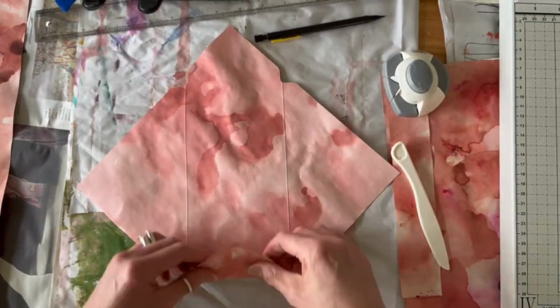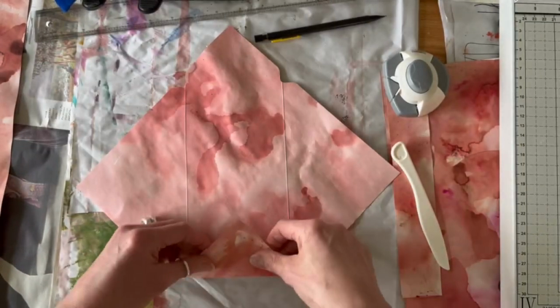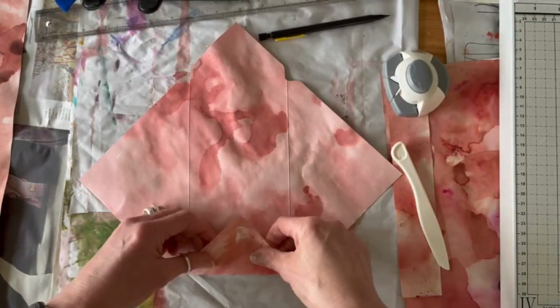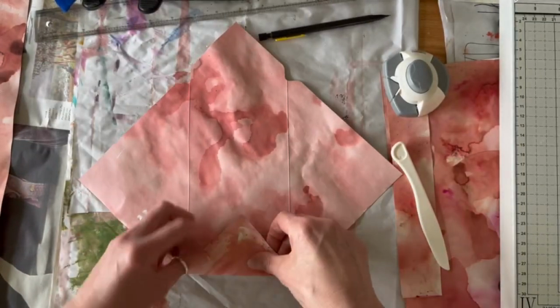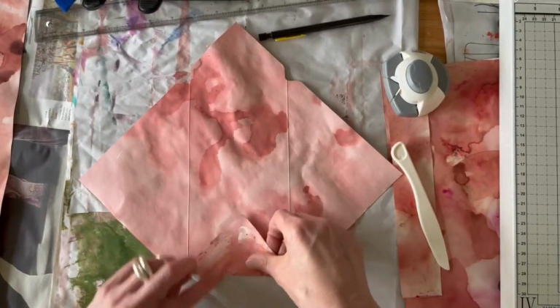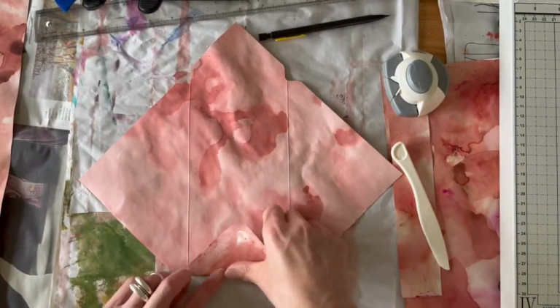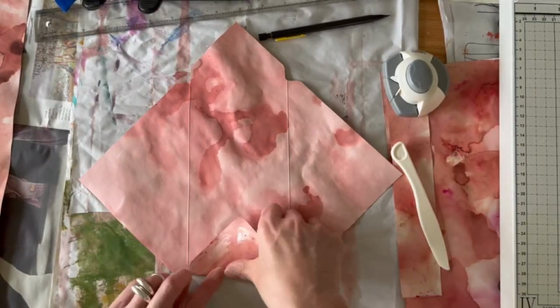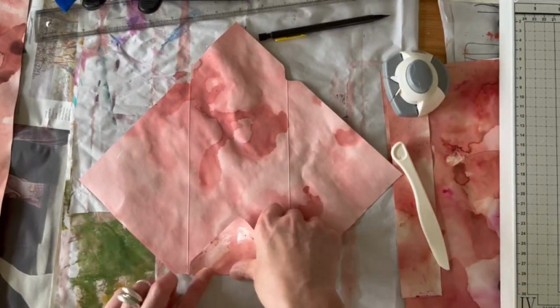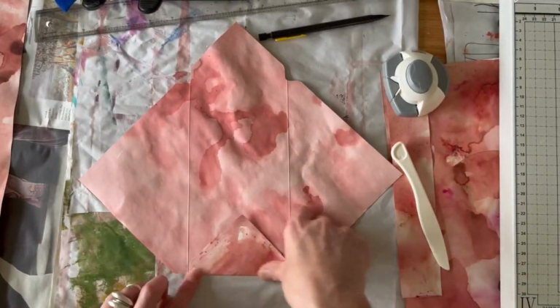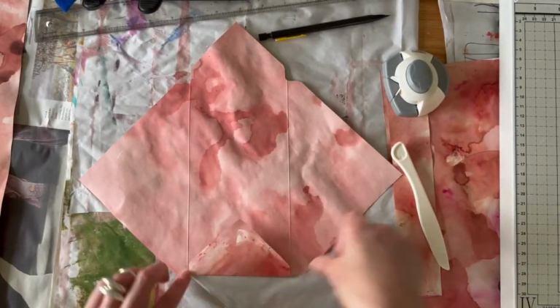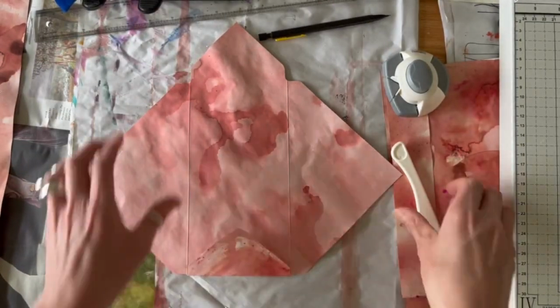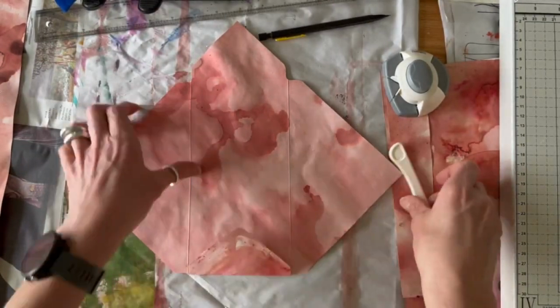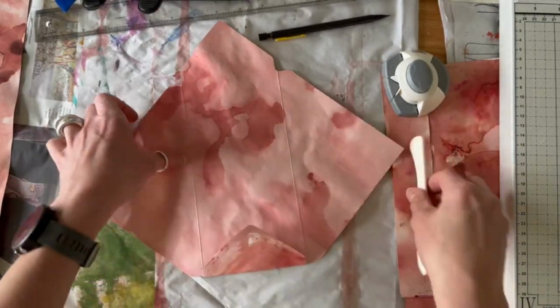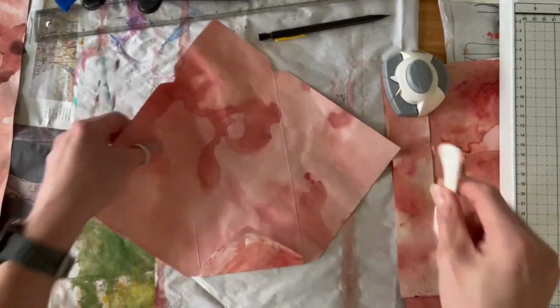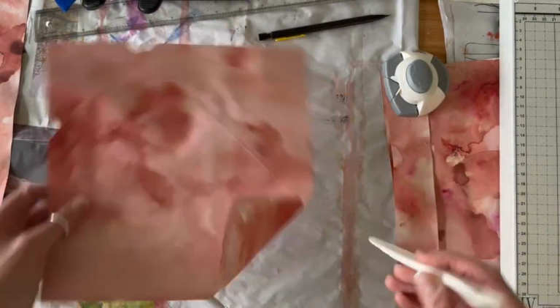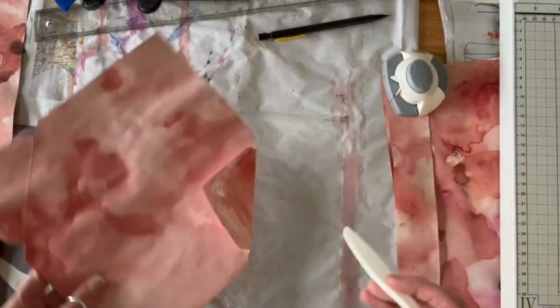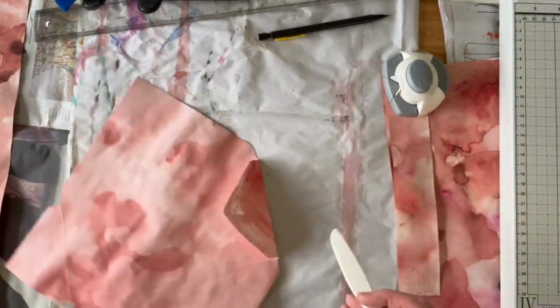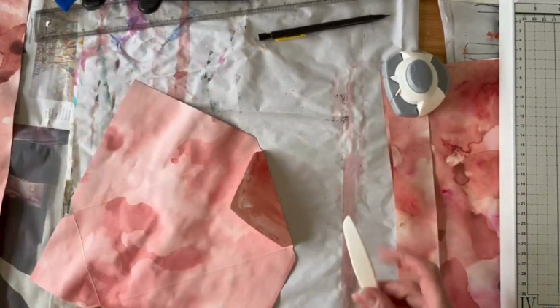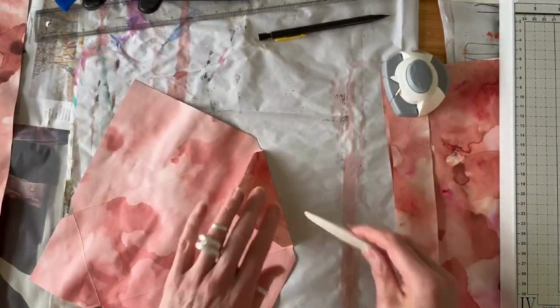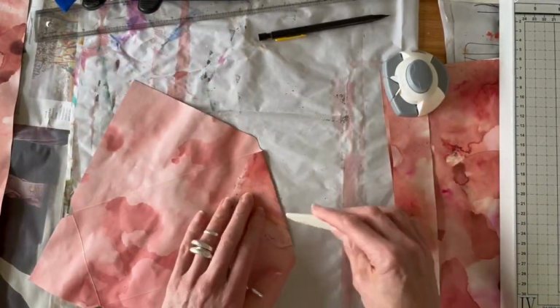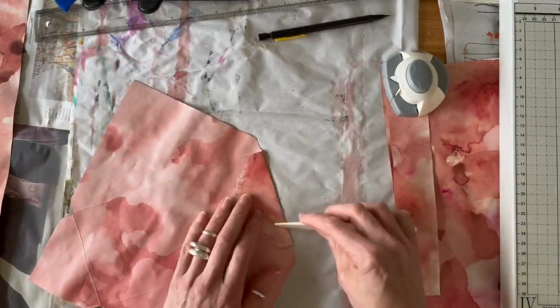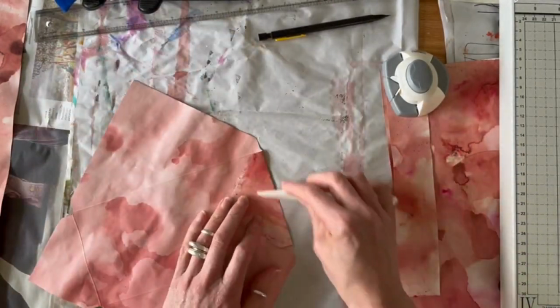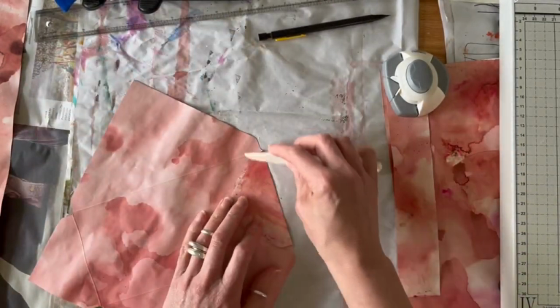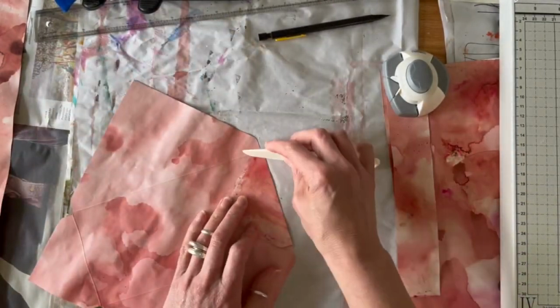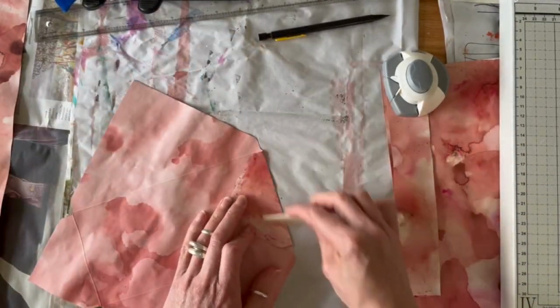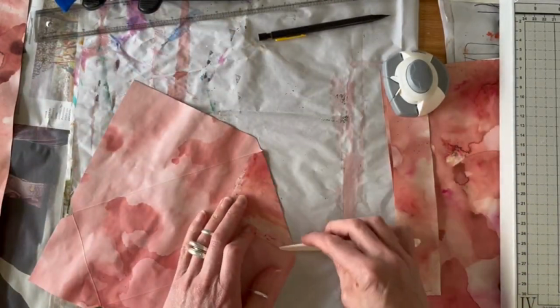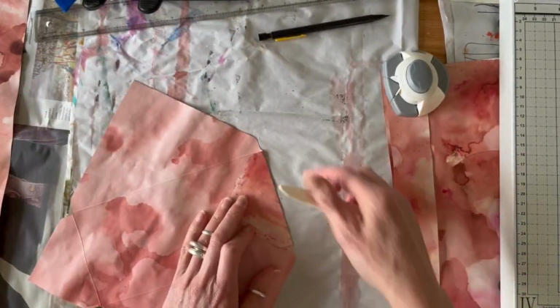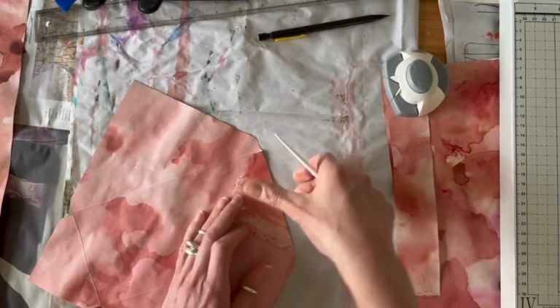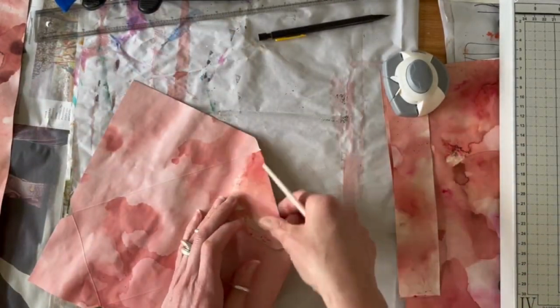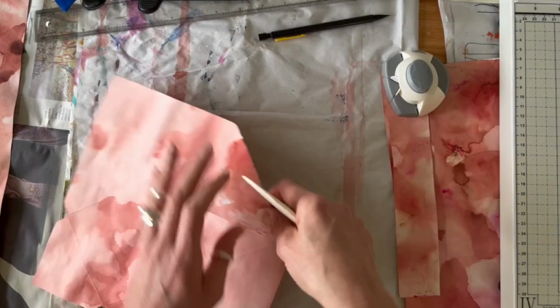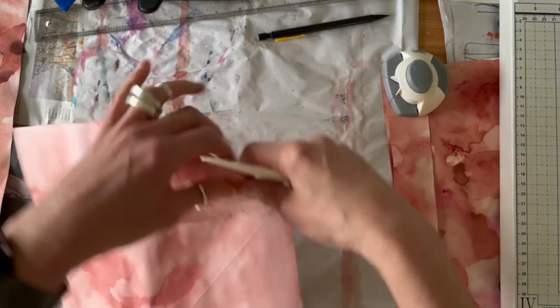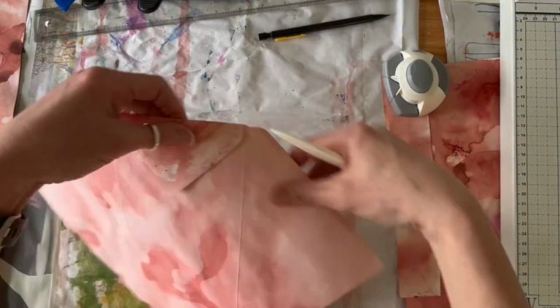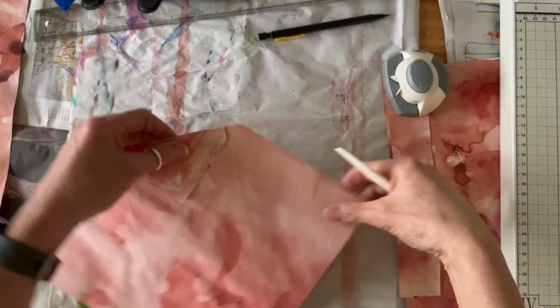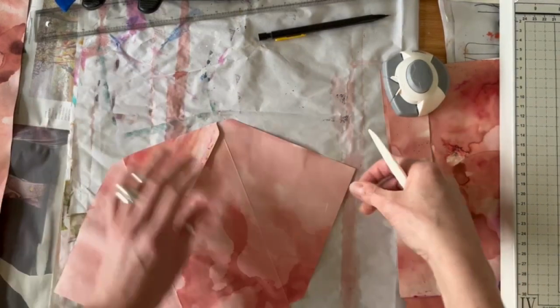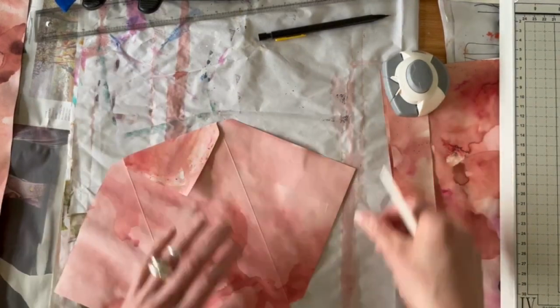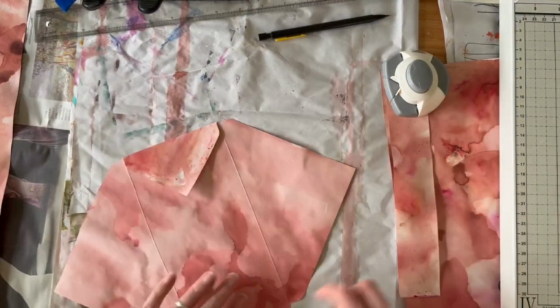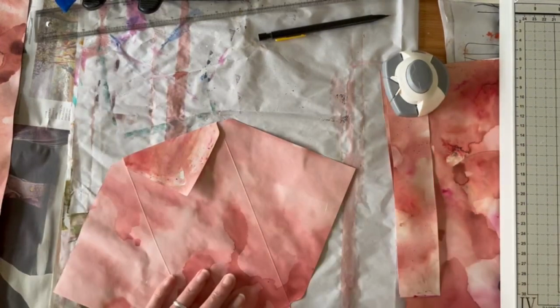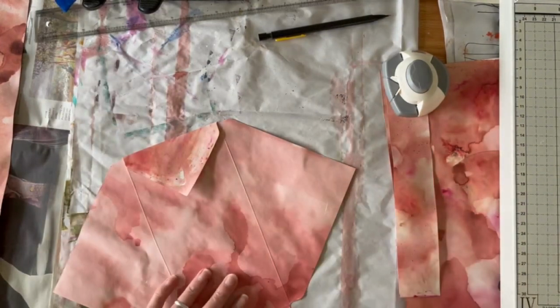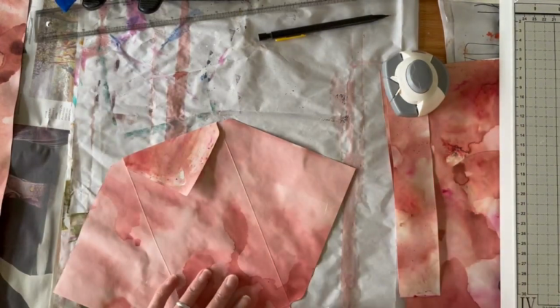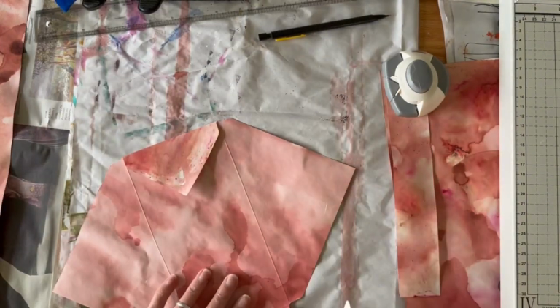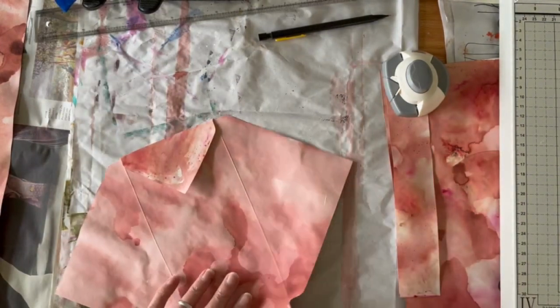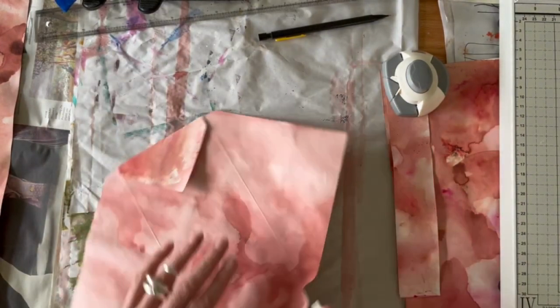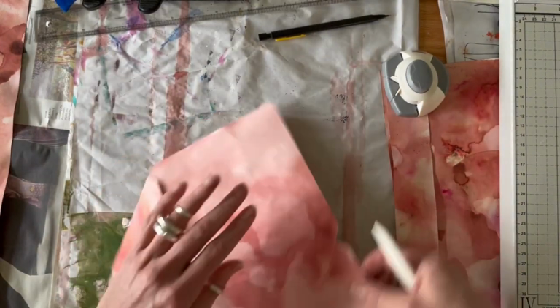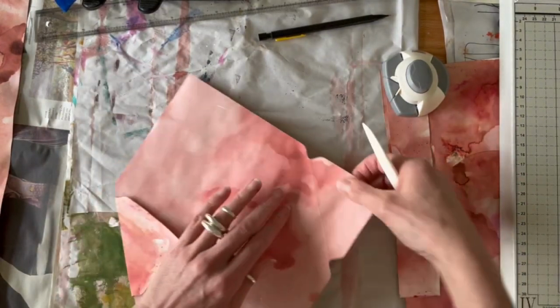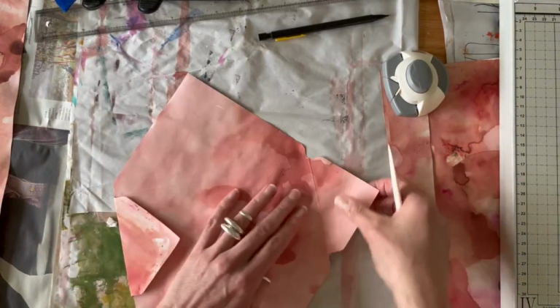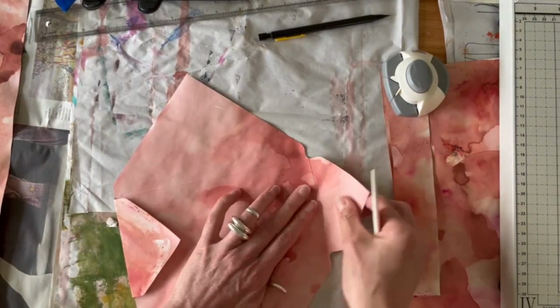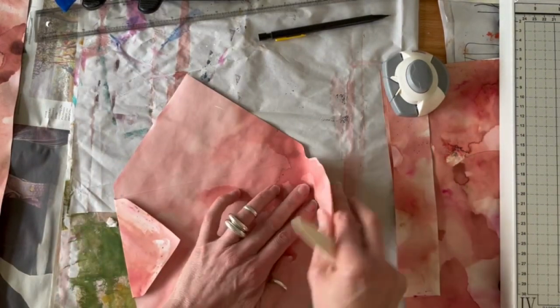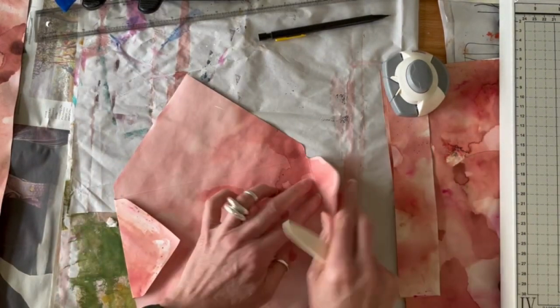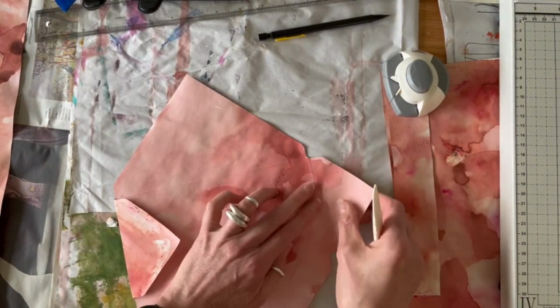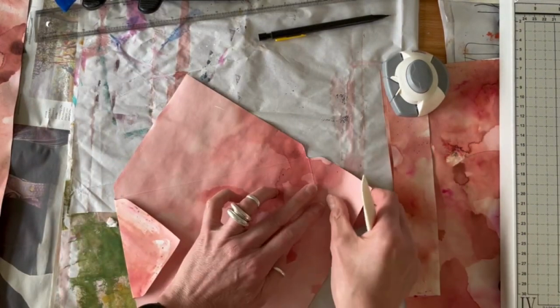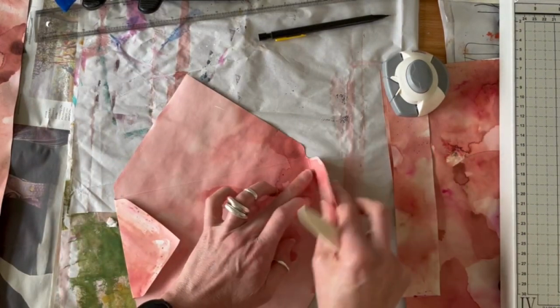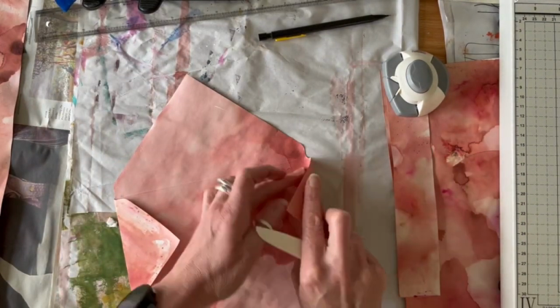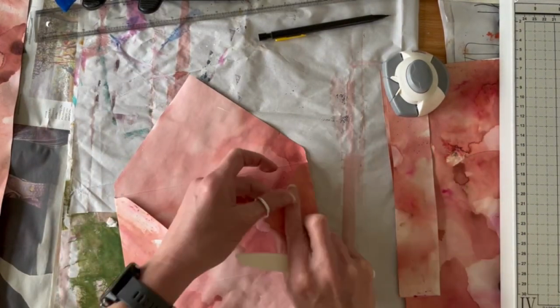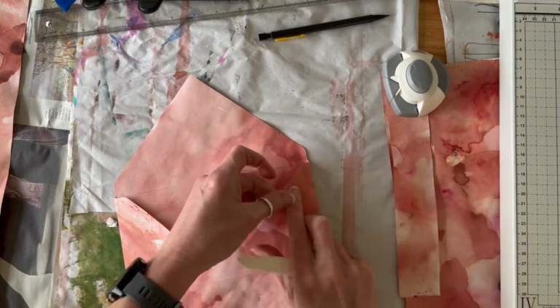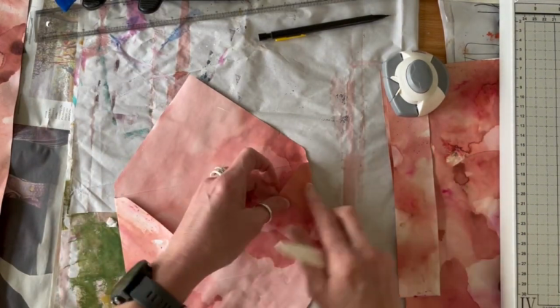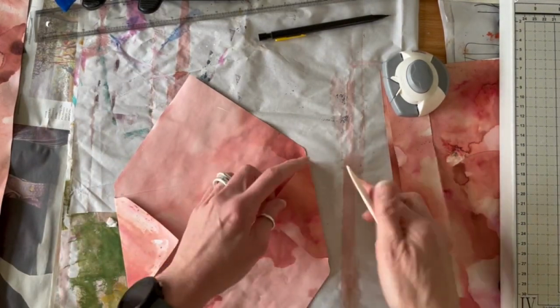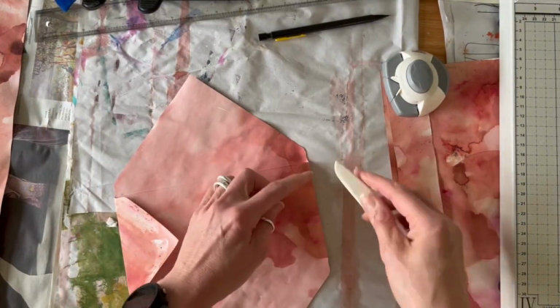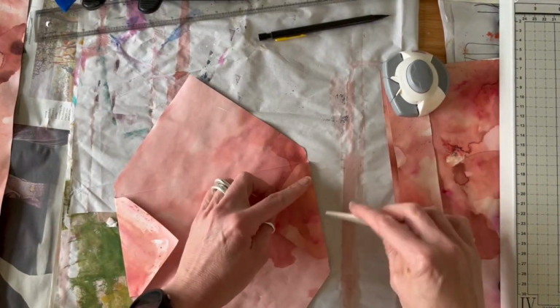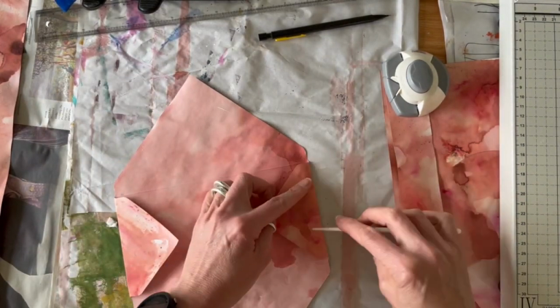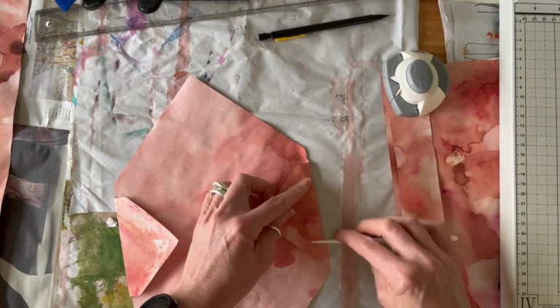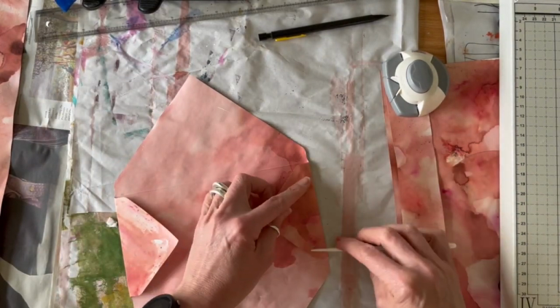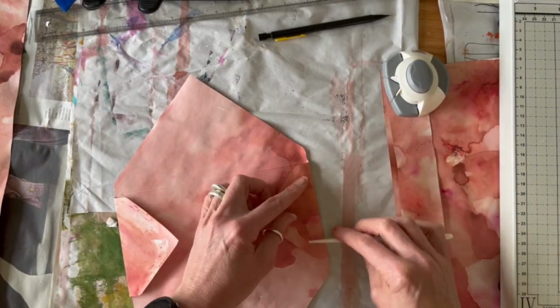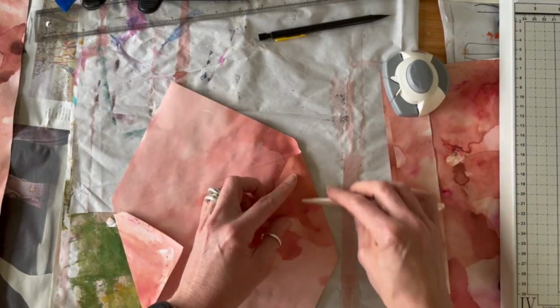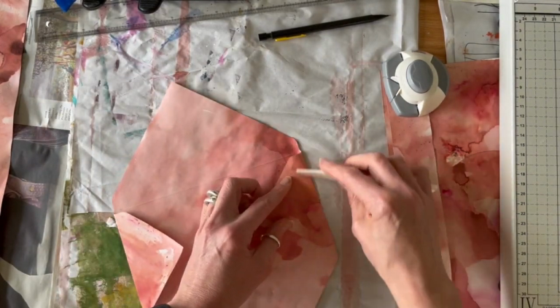Fold all four sides in and use your bone folder just to make that crease really sharp.